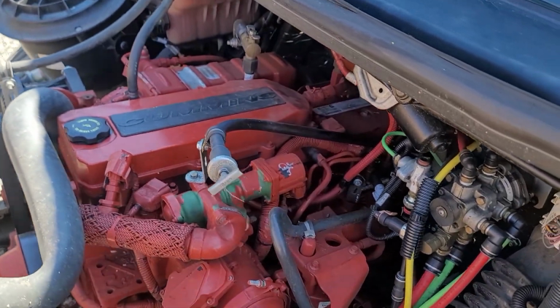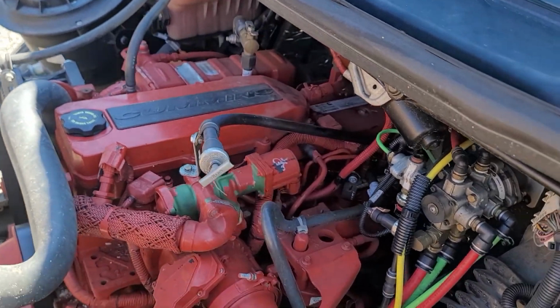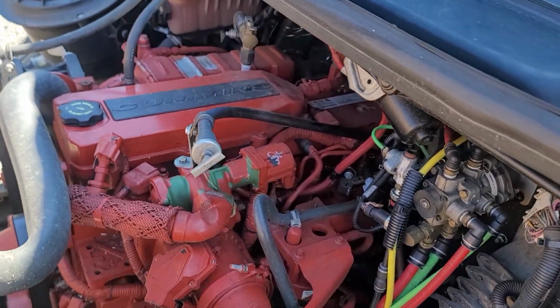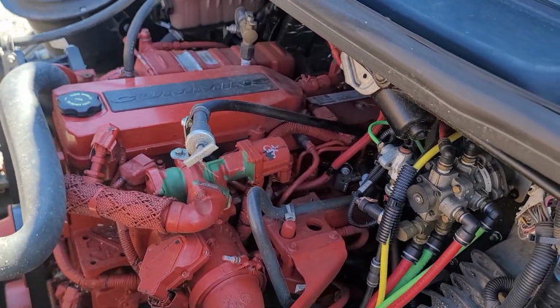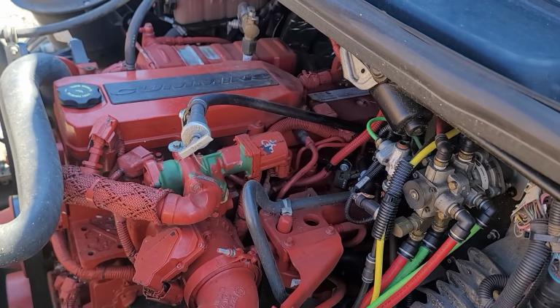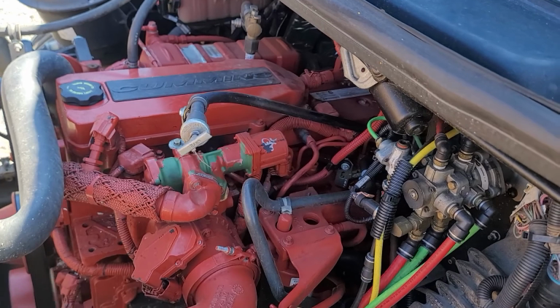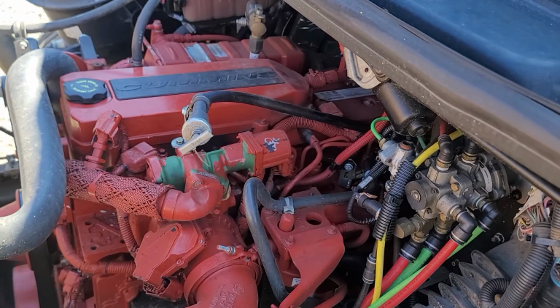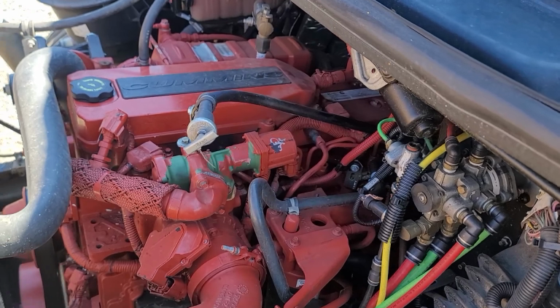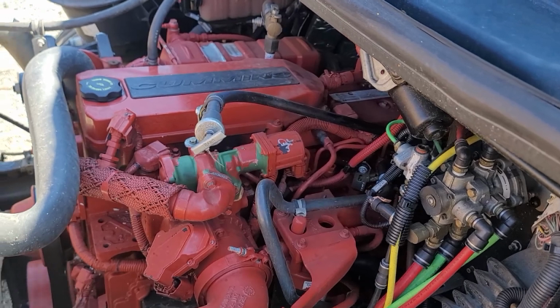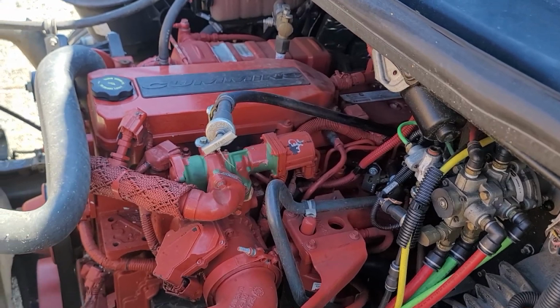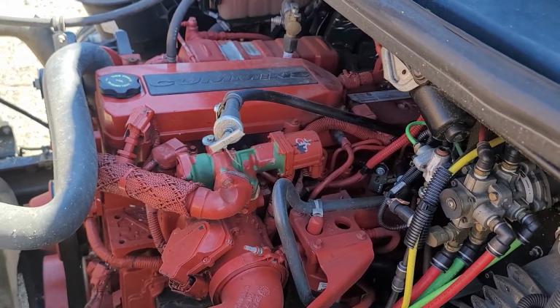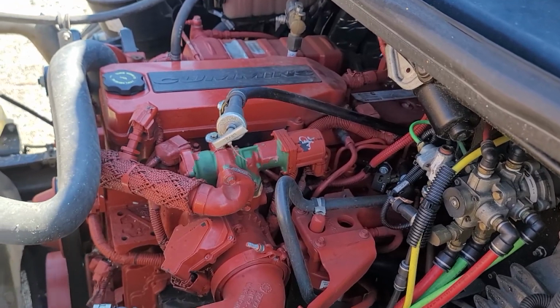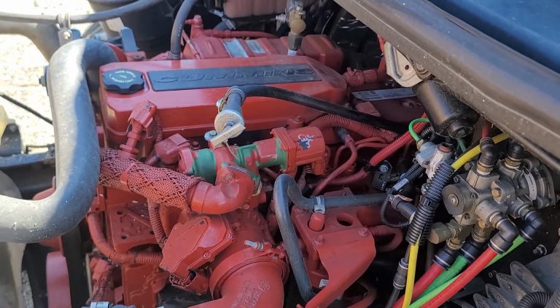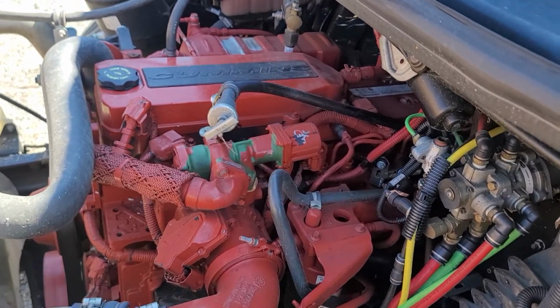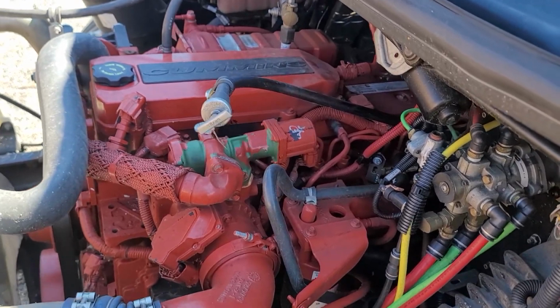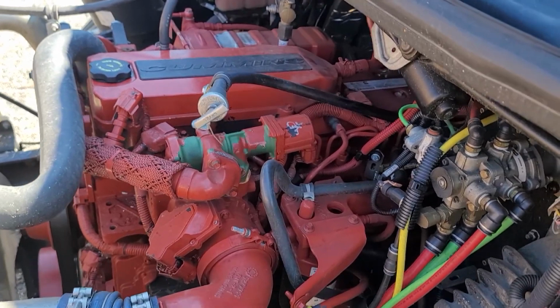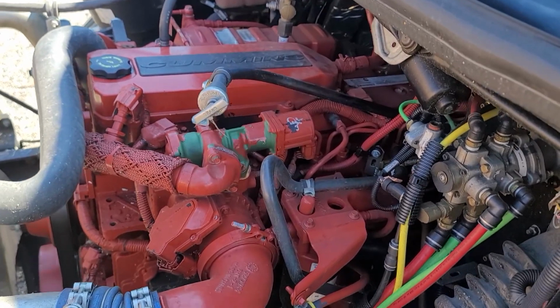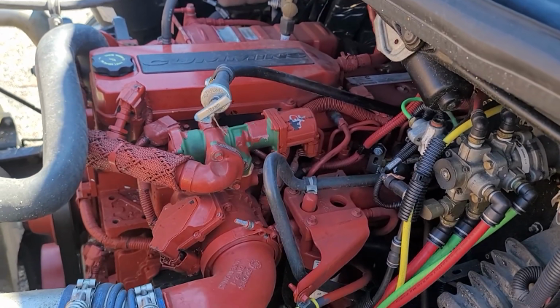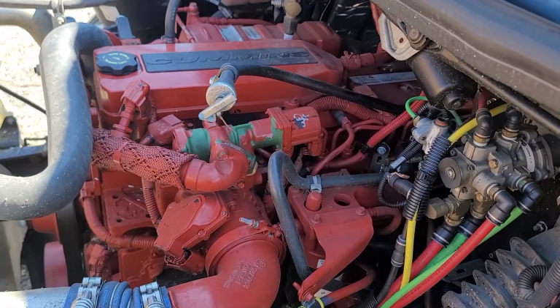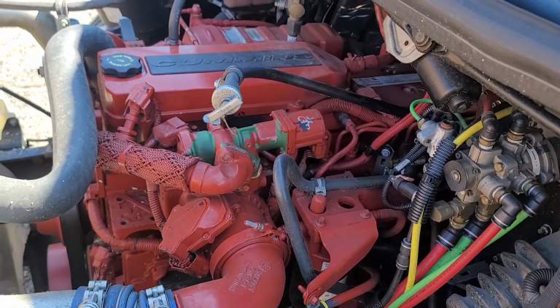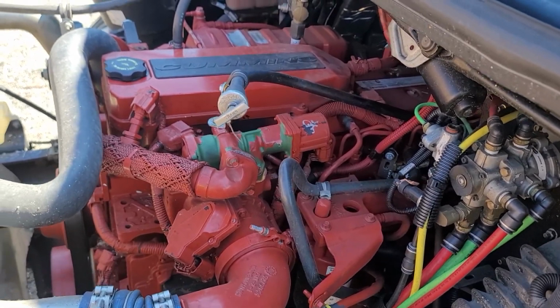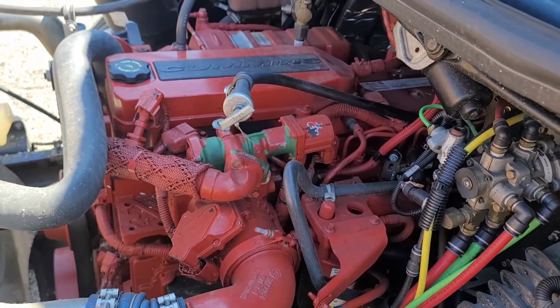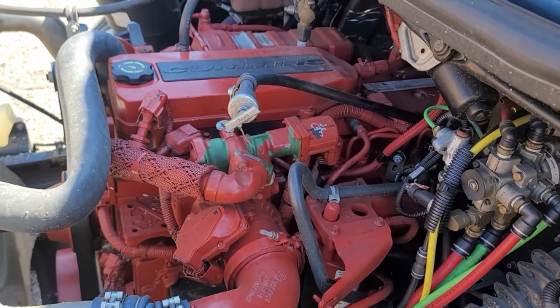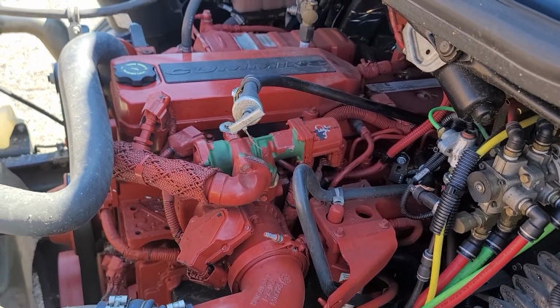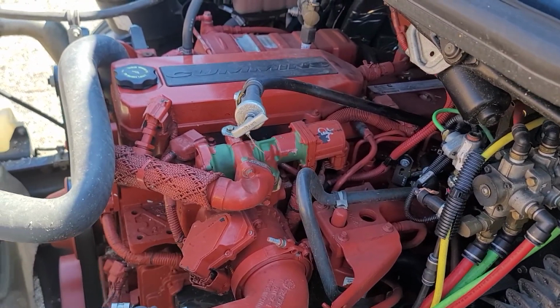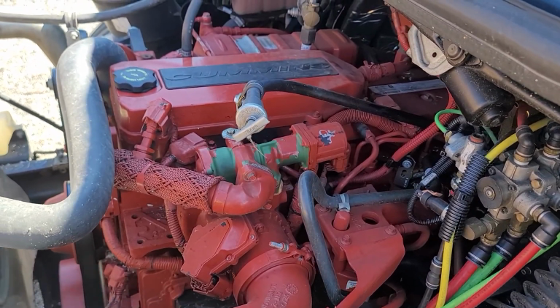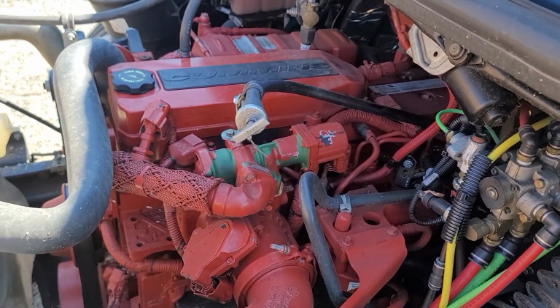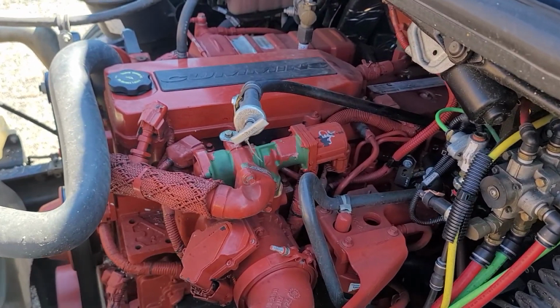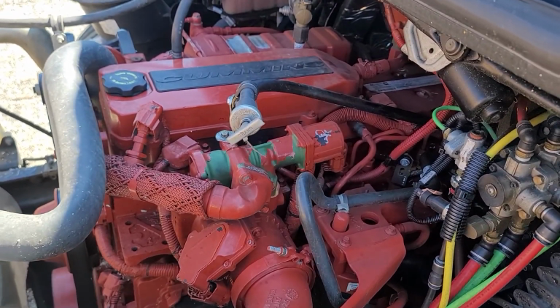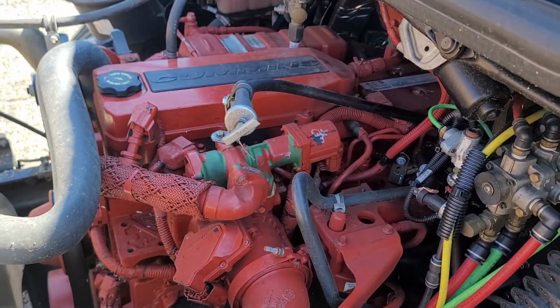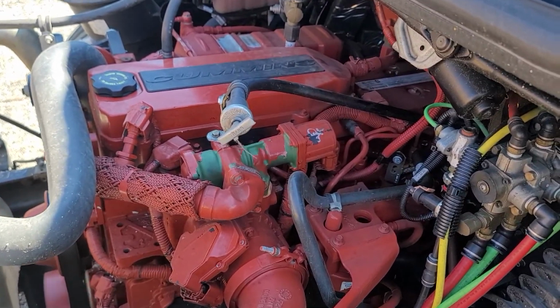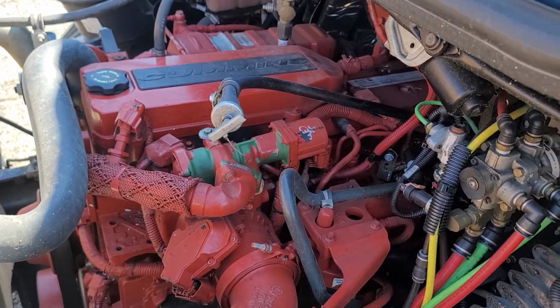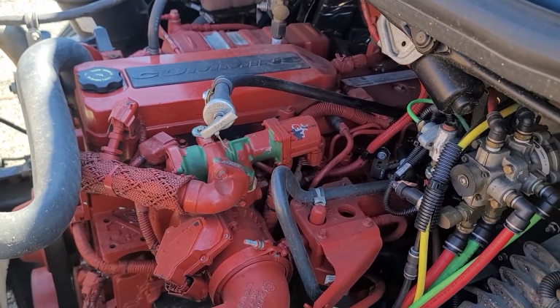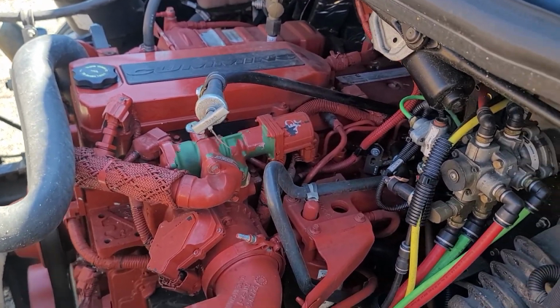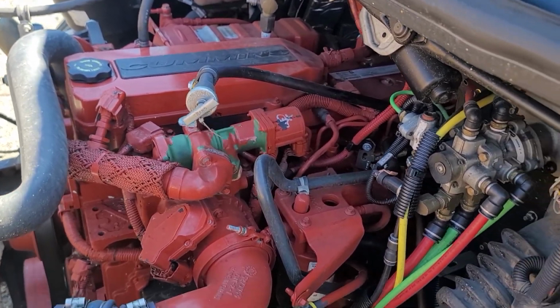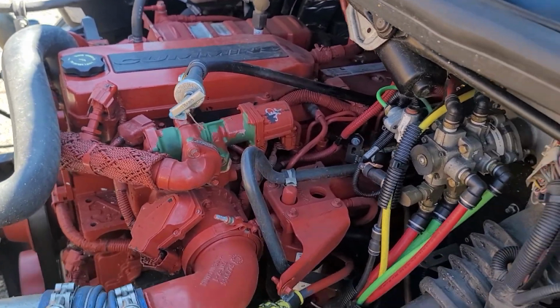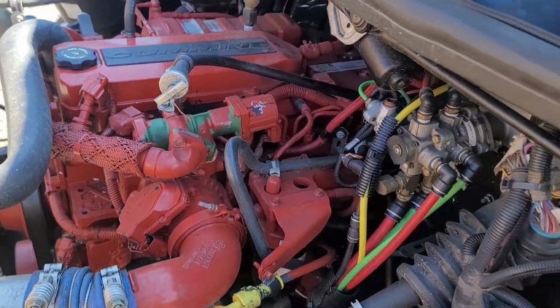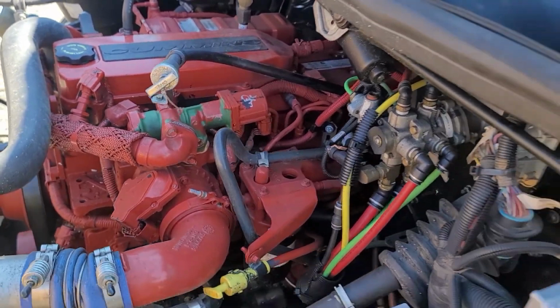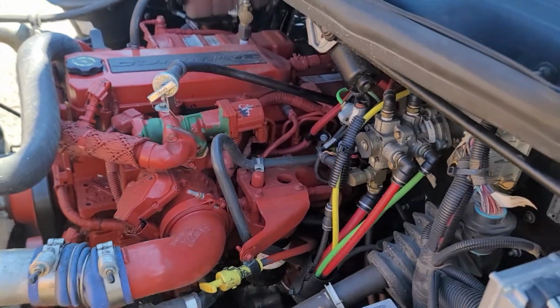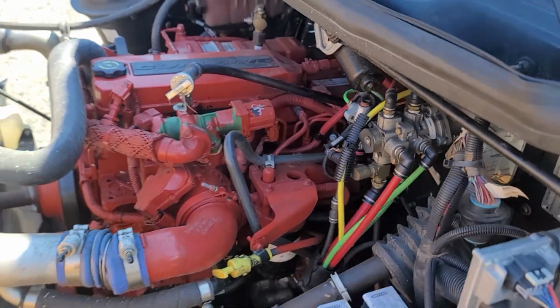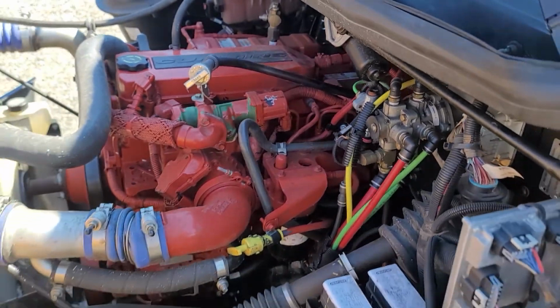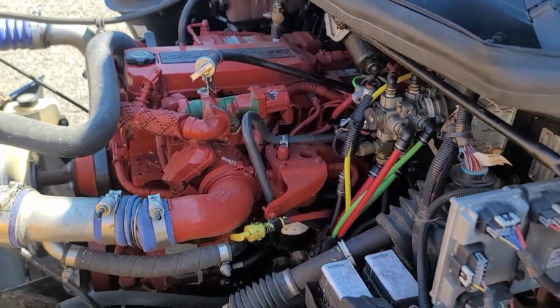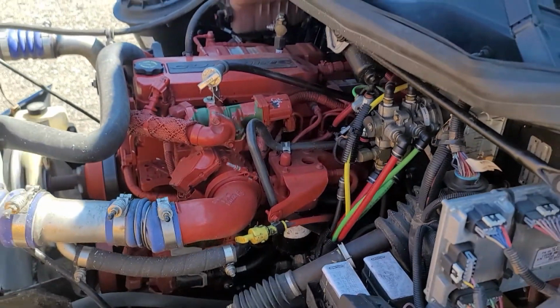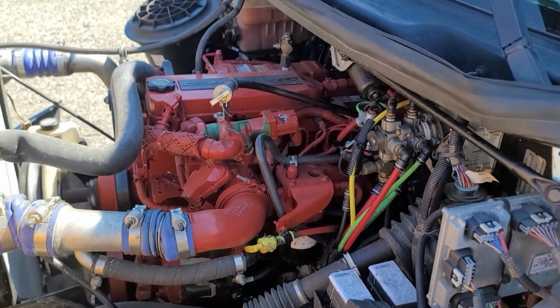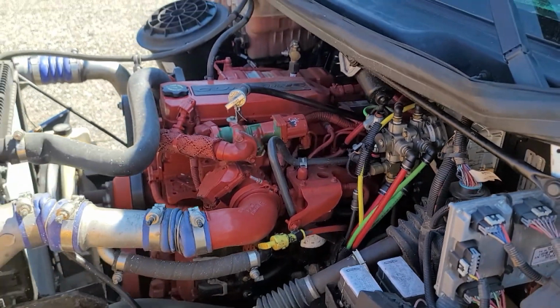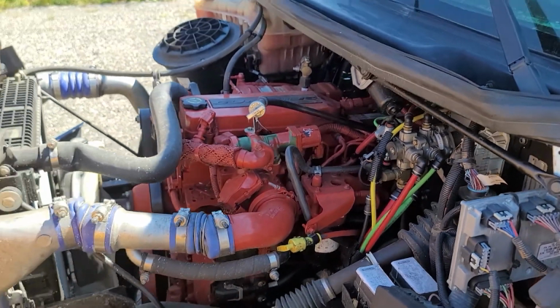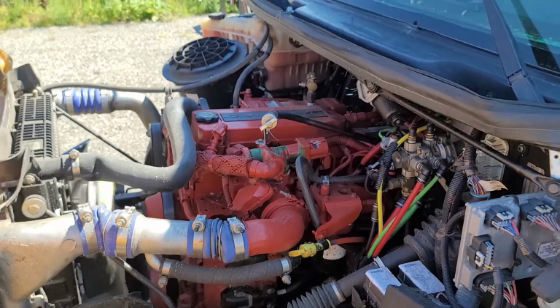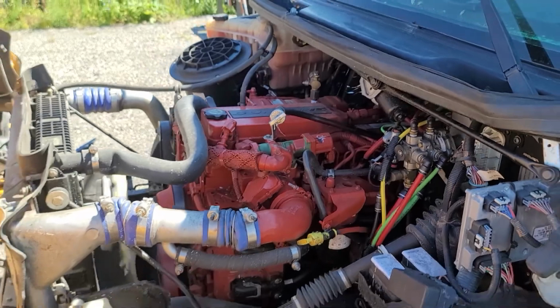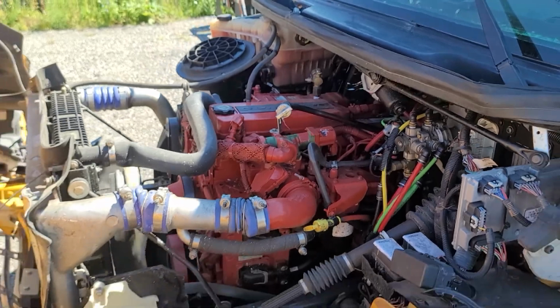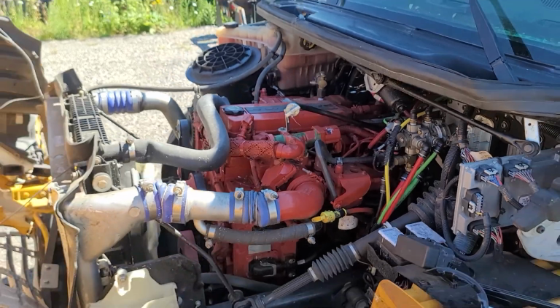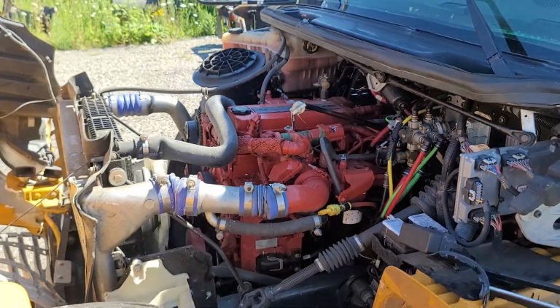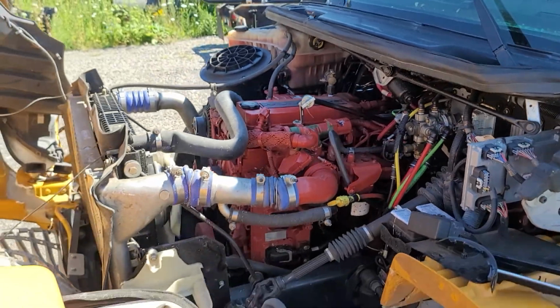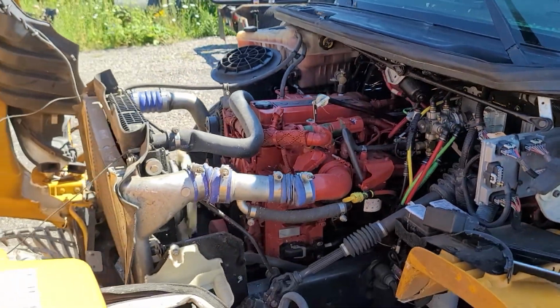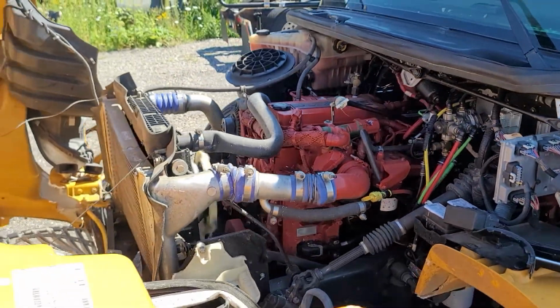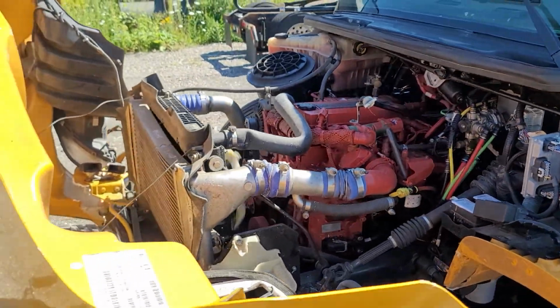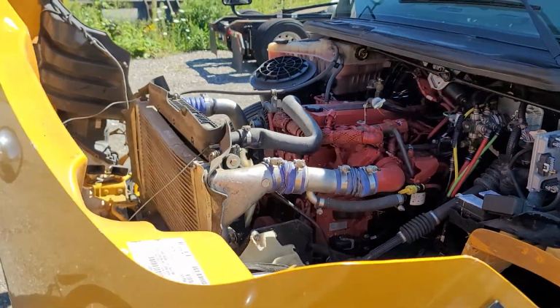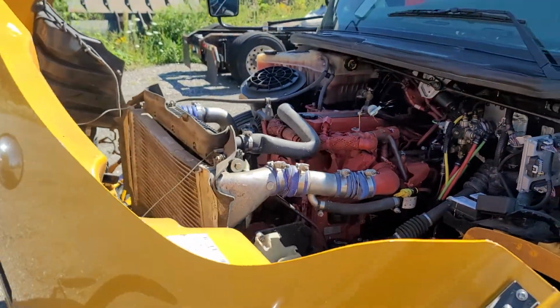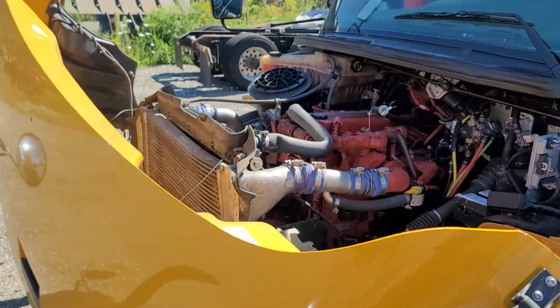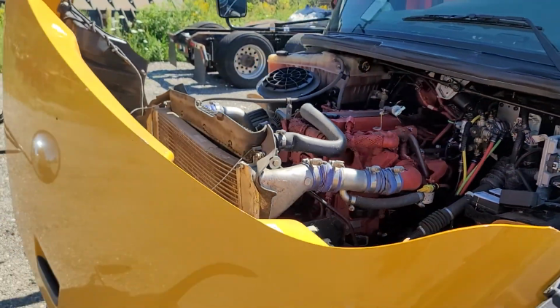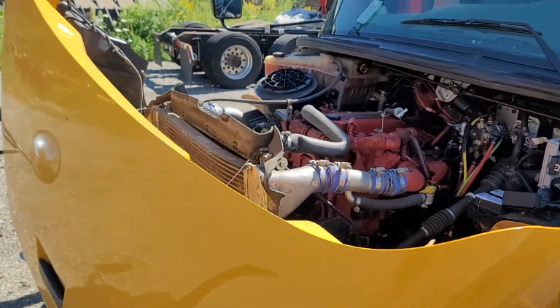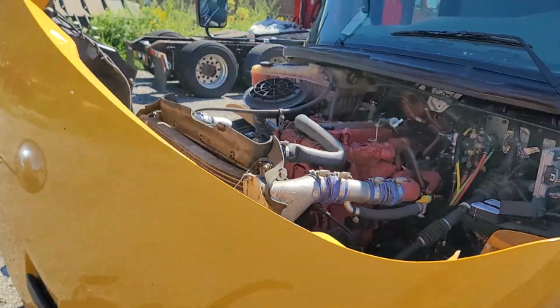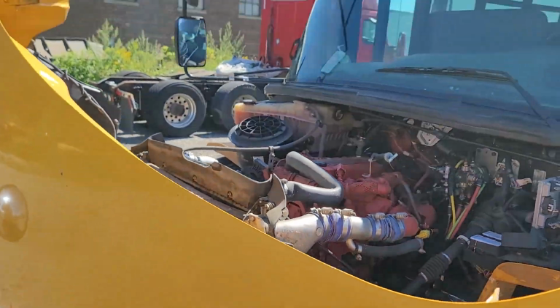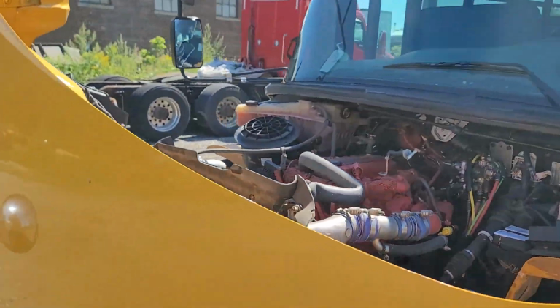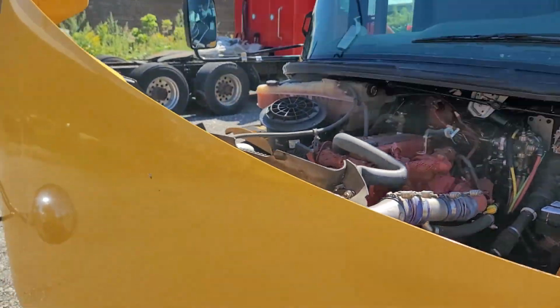That's a good running engine. Low miles. To make a great drop-in replacement for somebody.